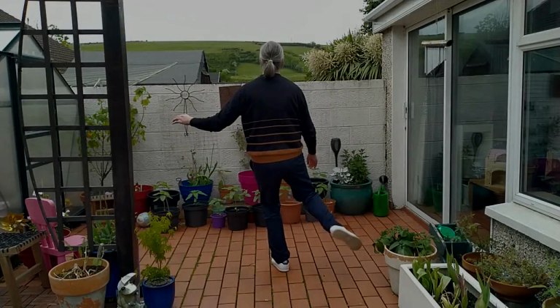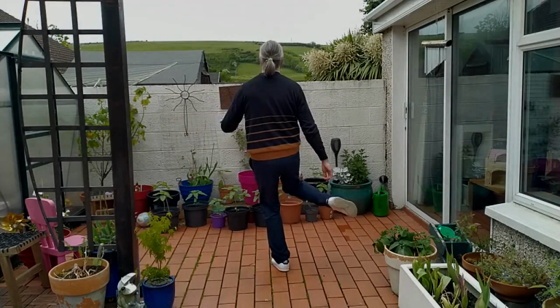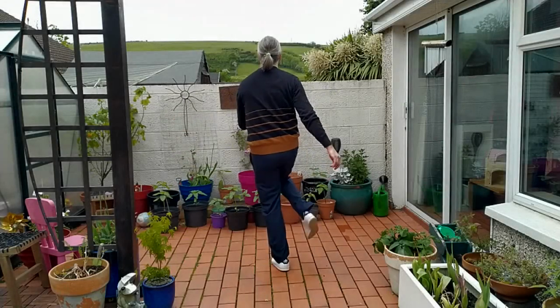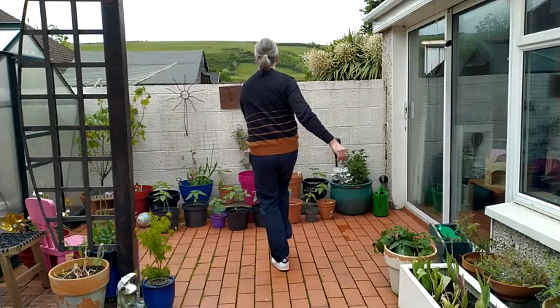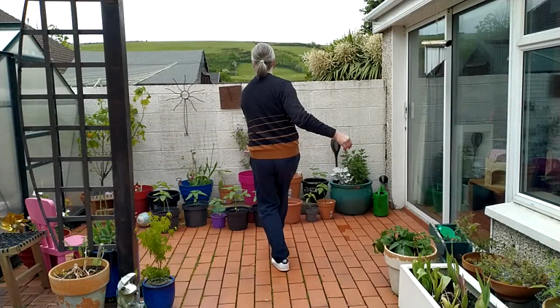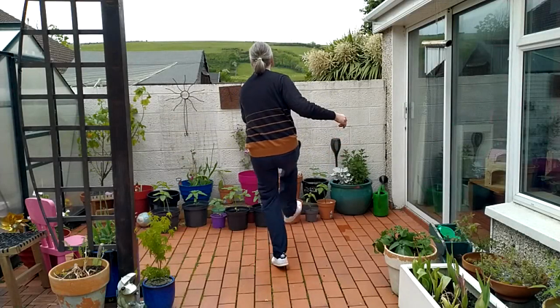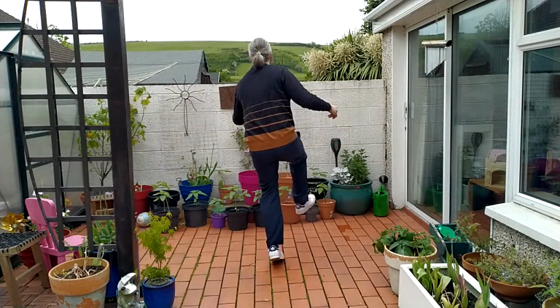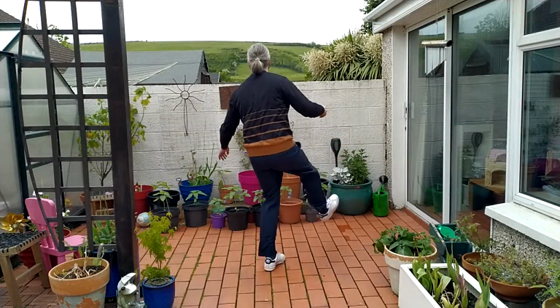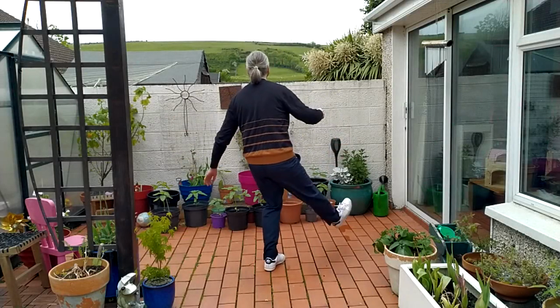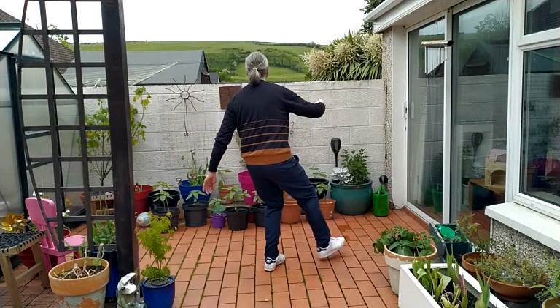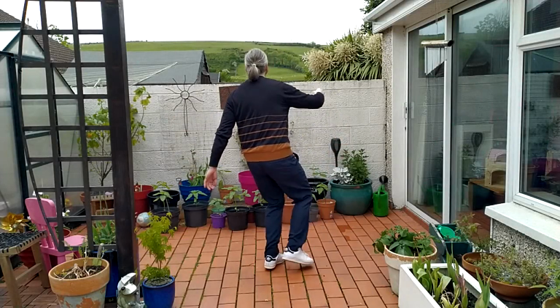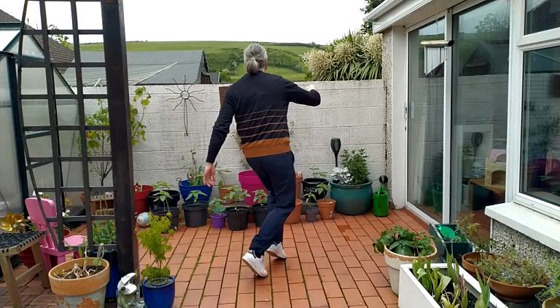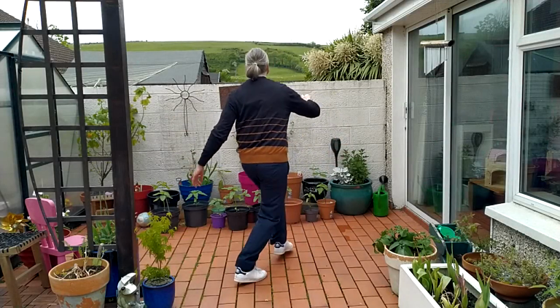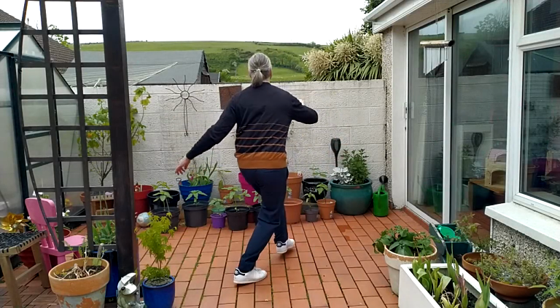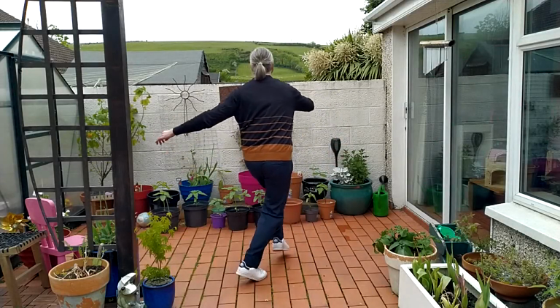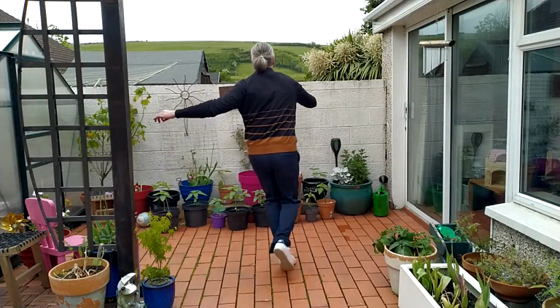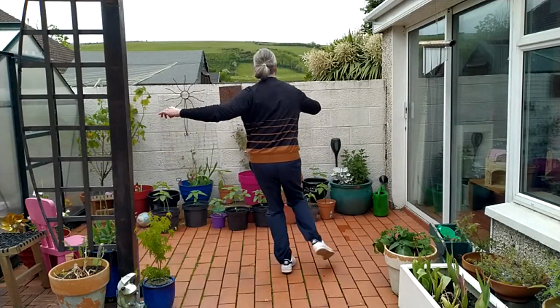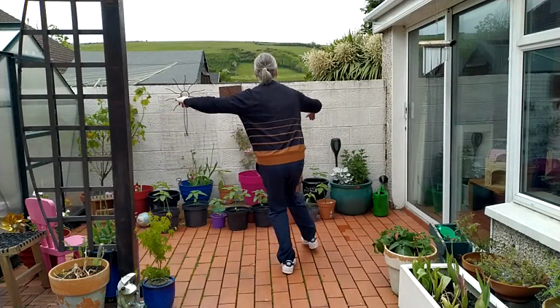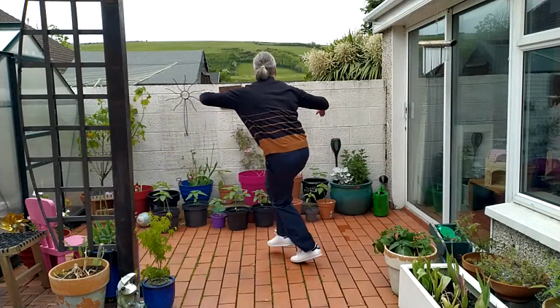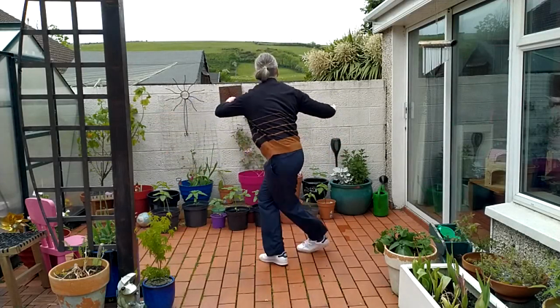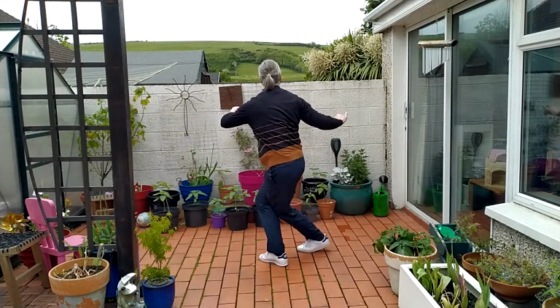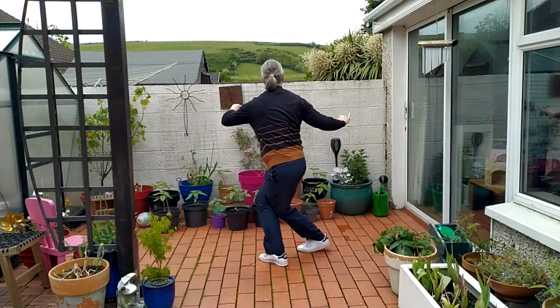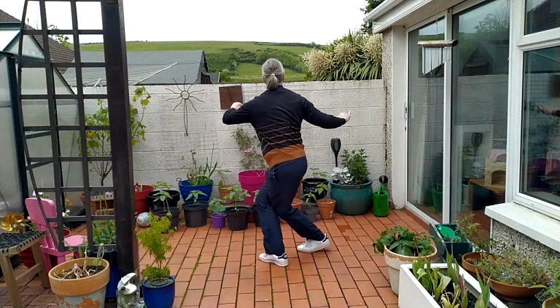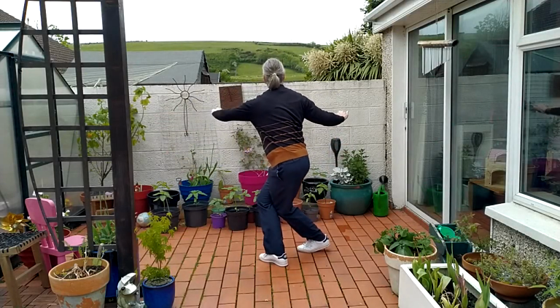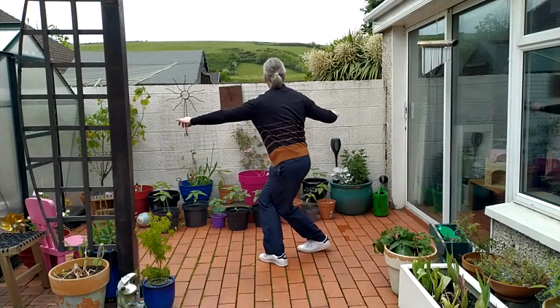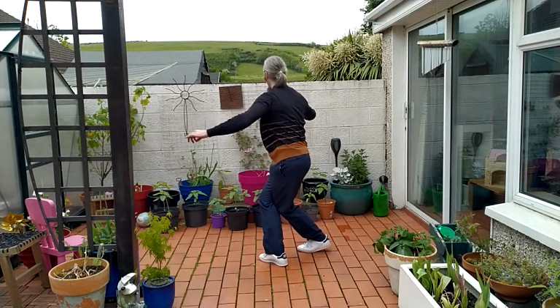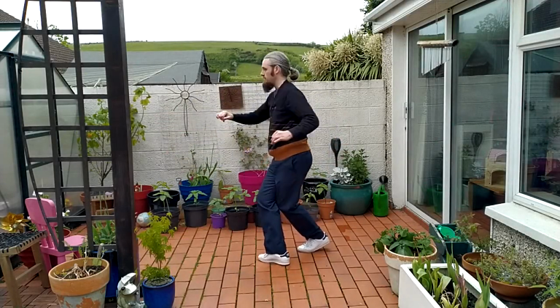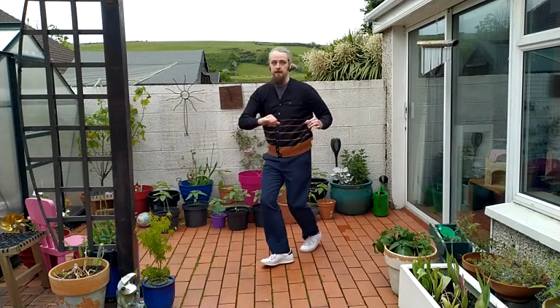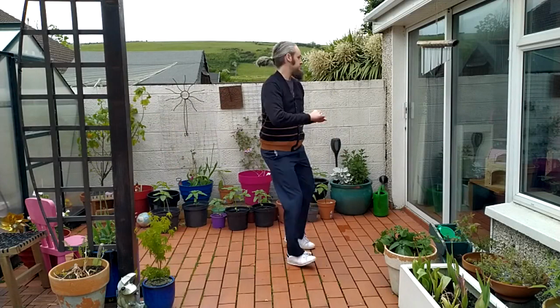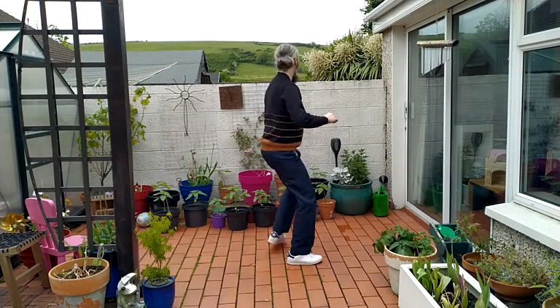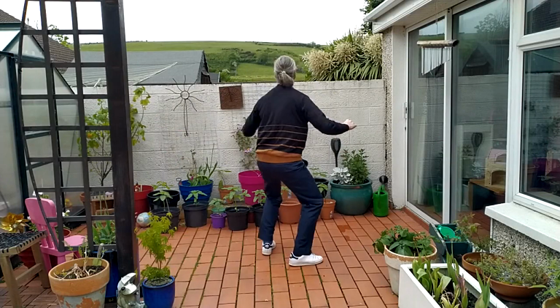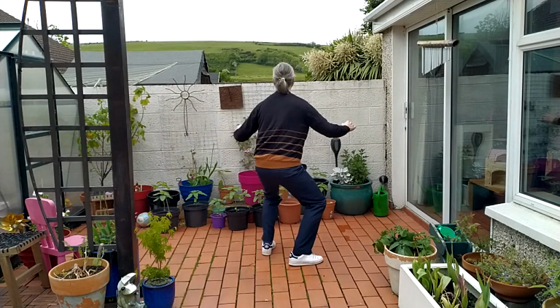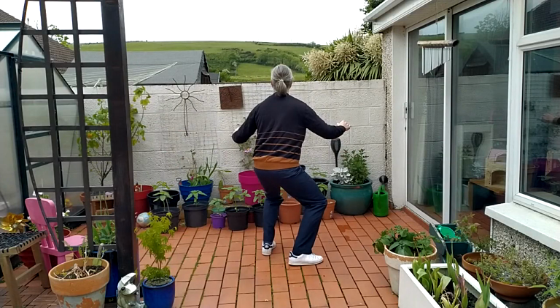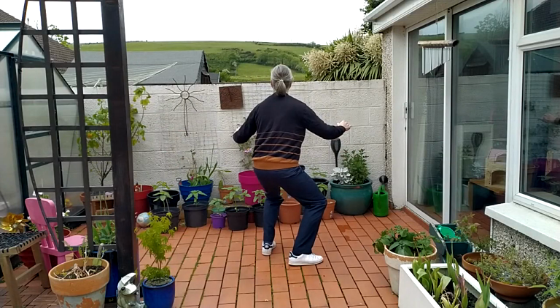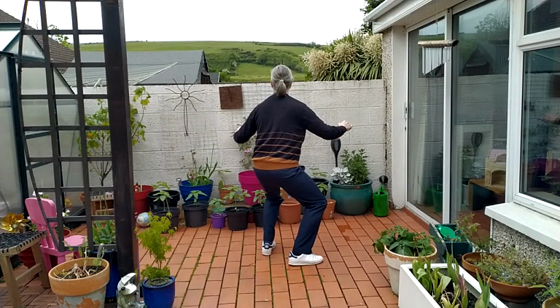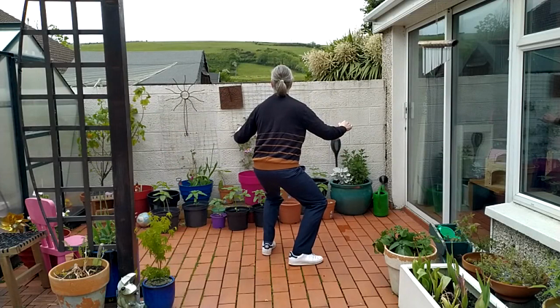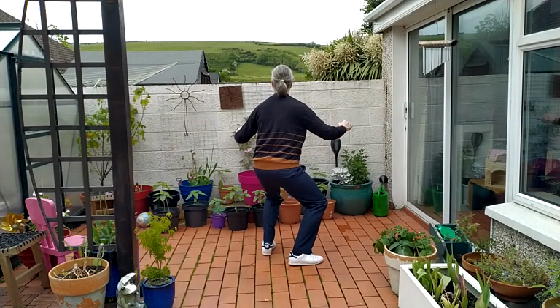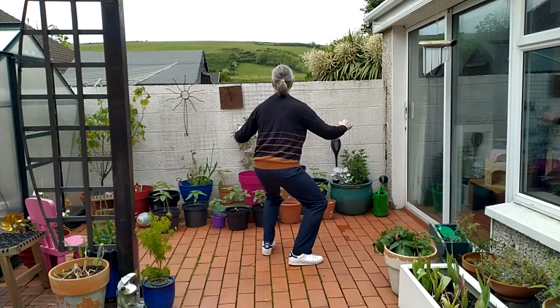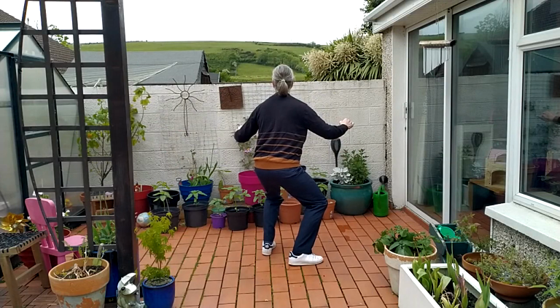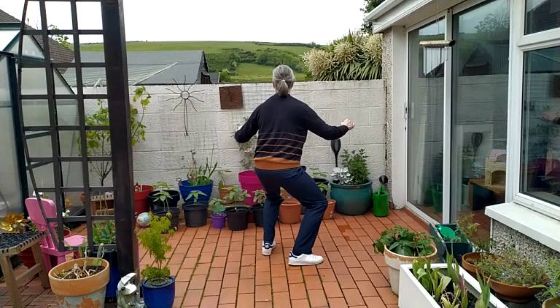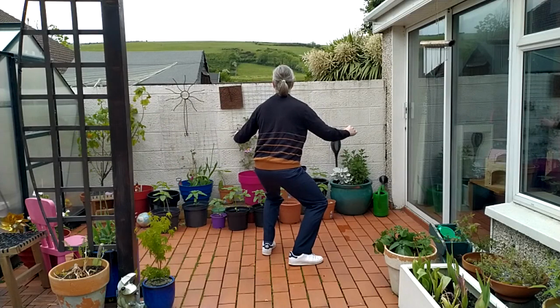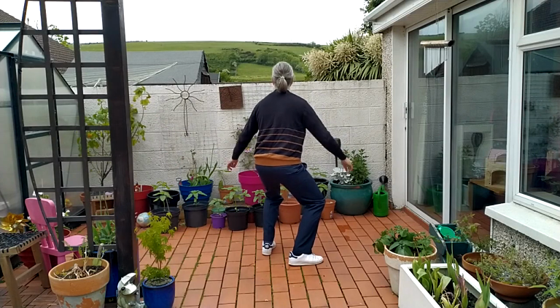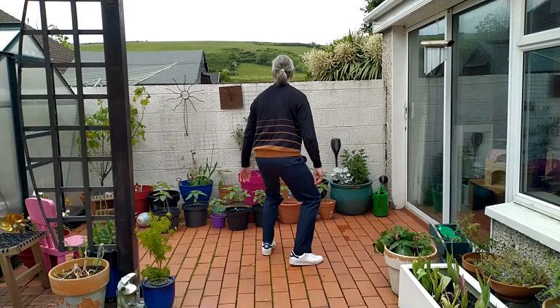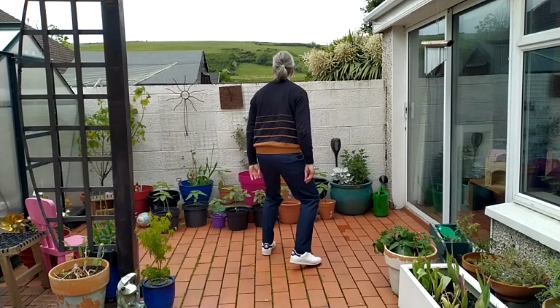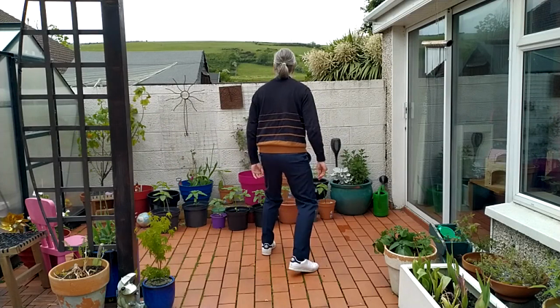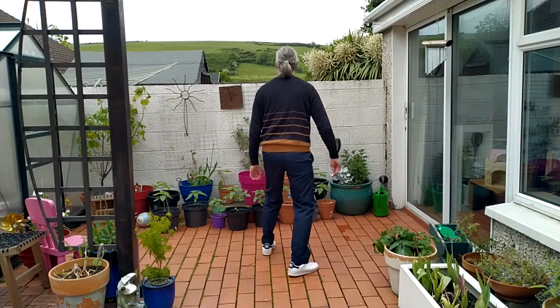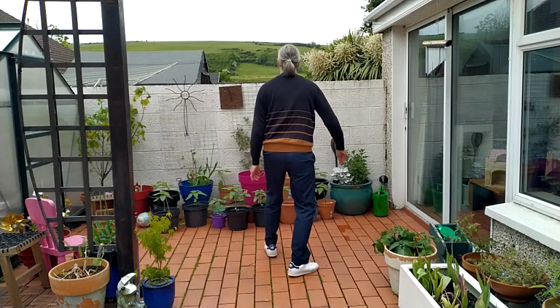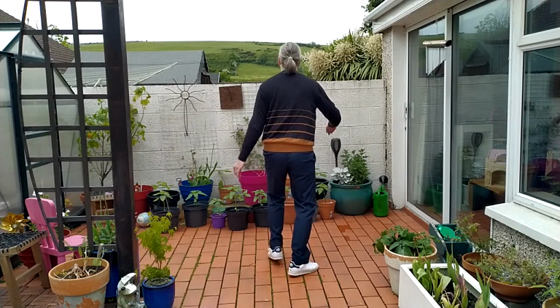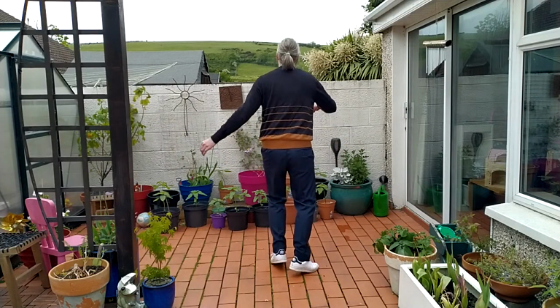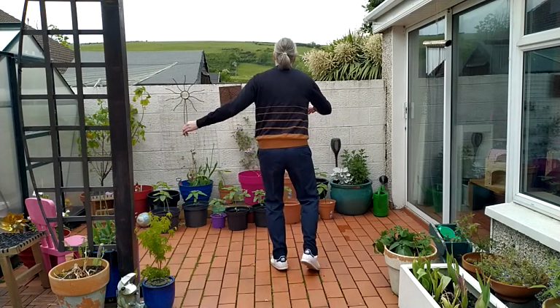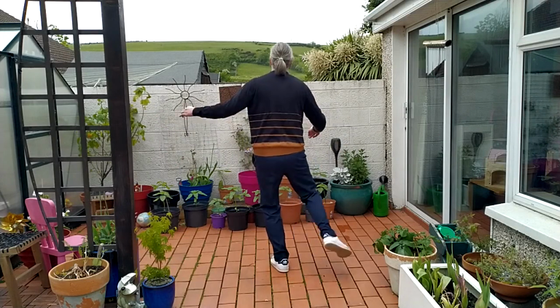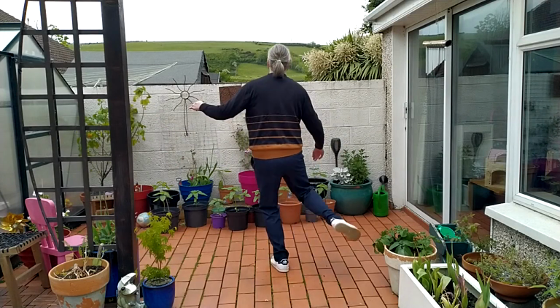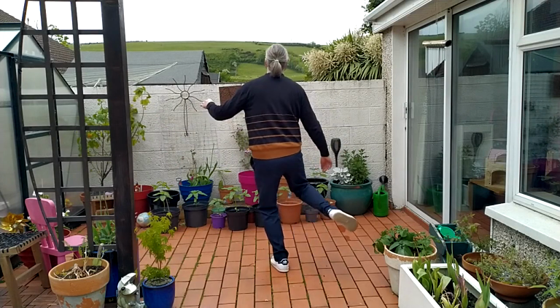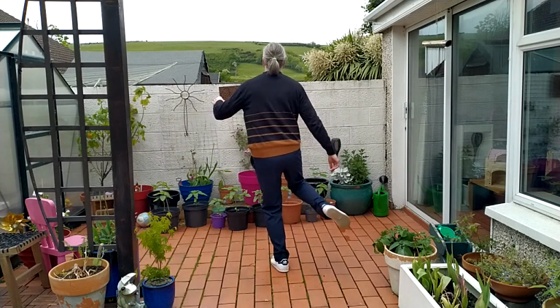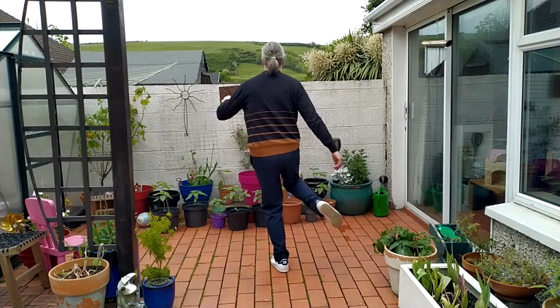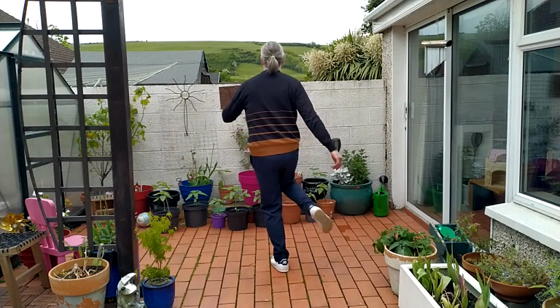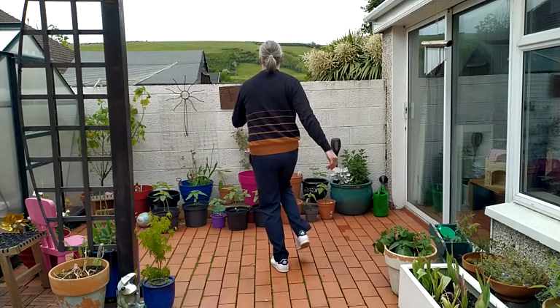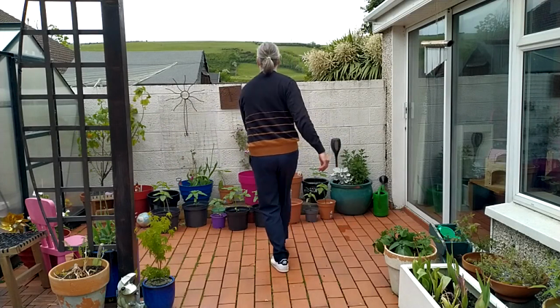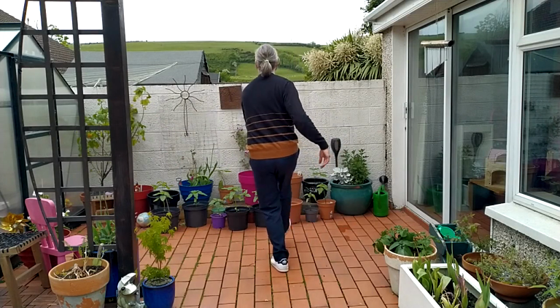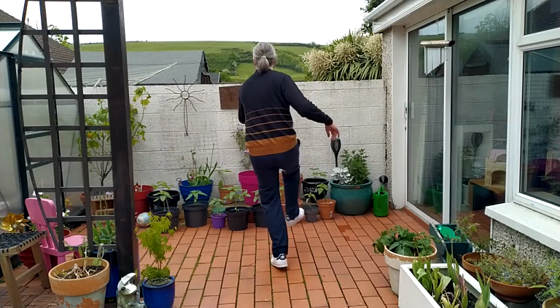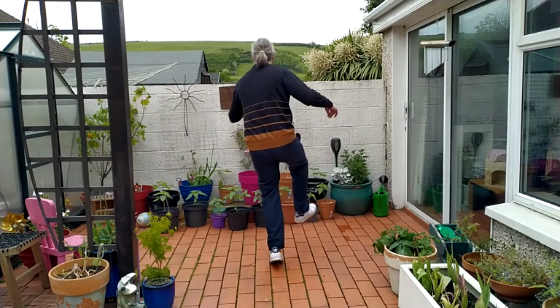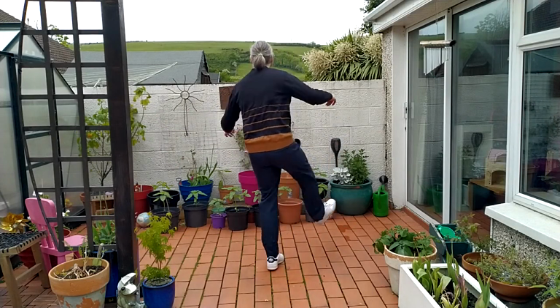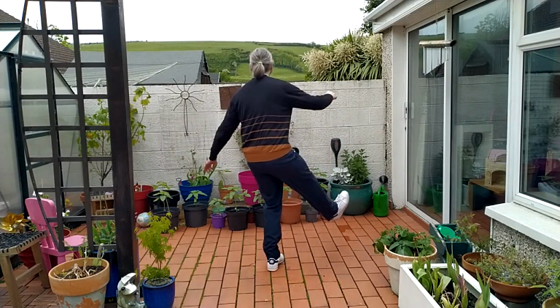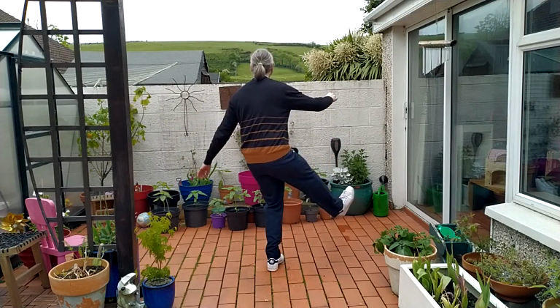One, two, three, four, five, seven. Kick, kick.